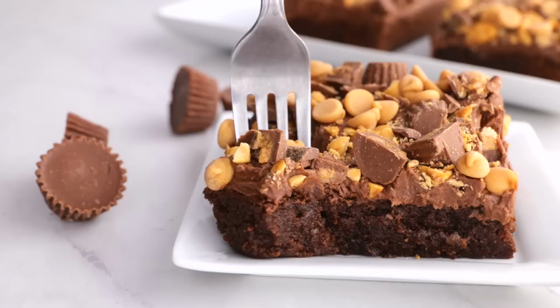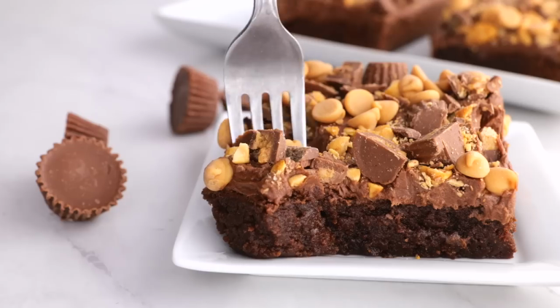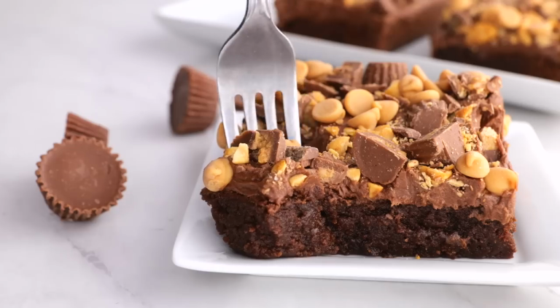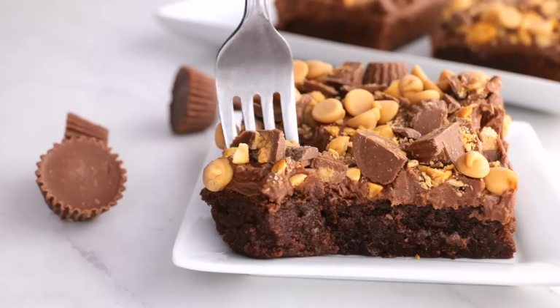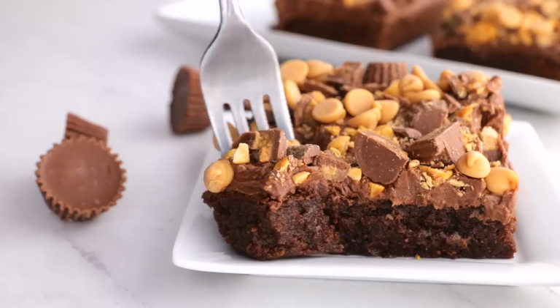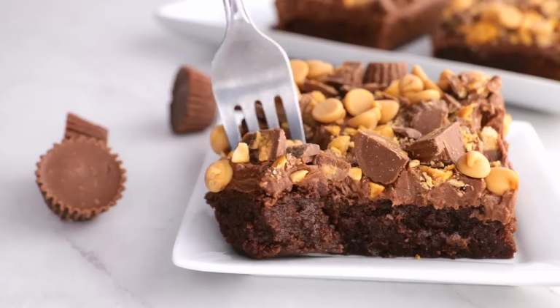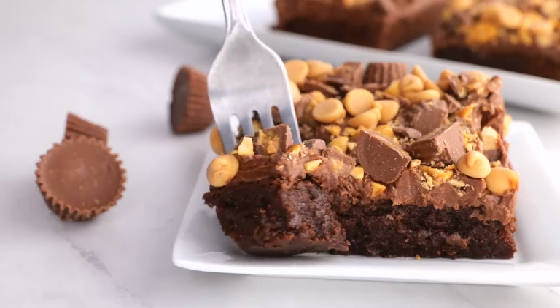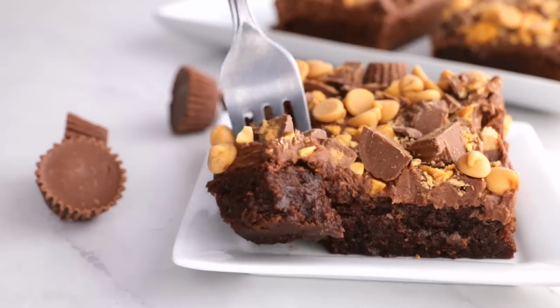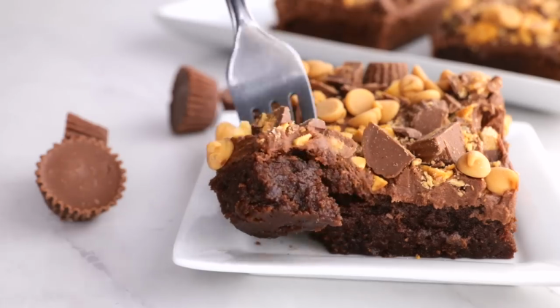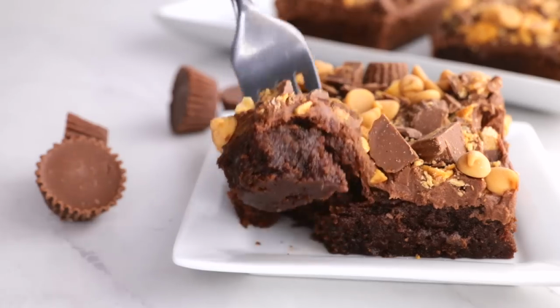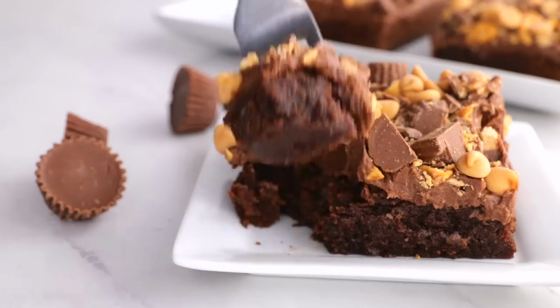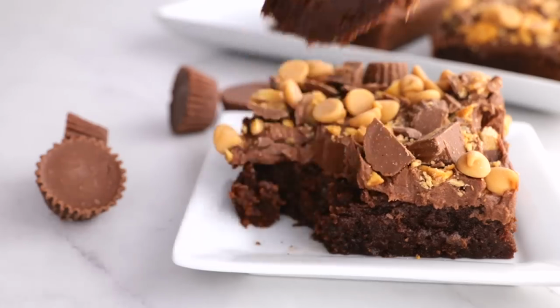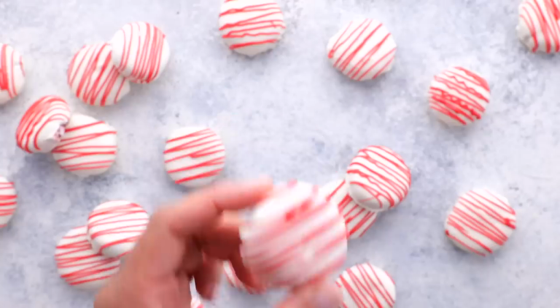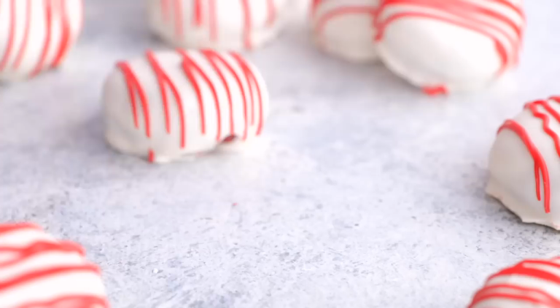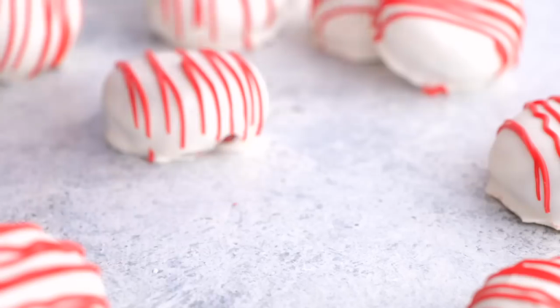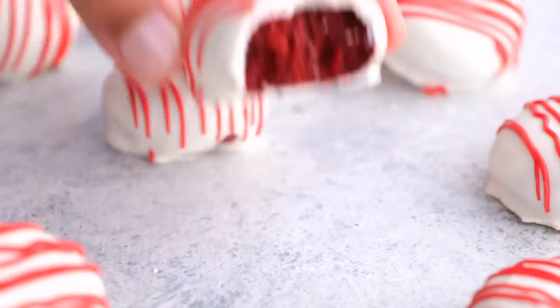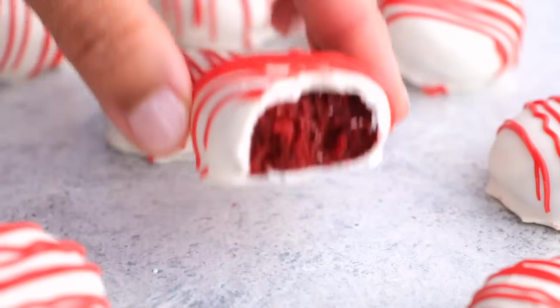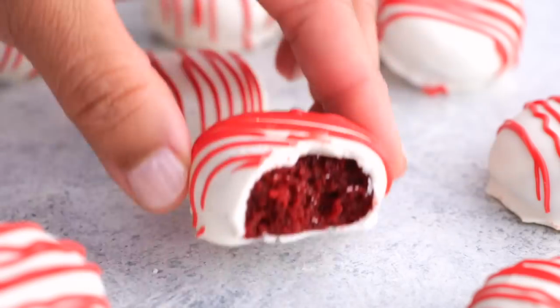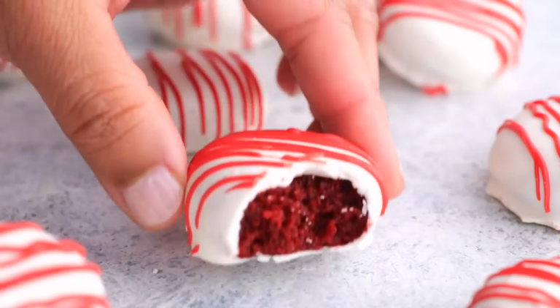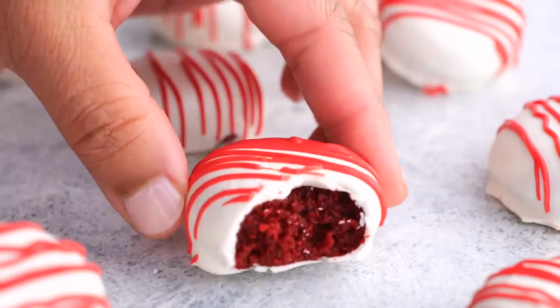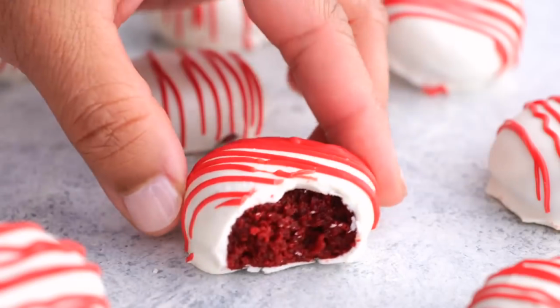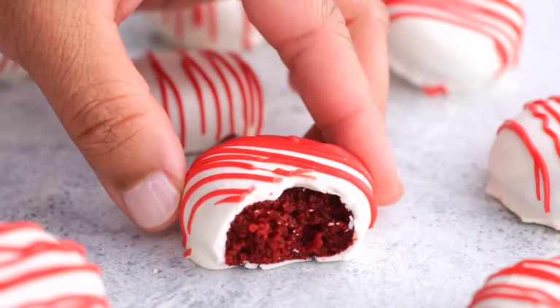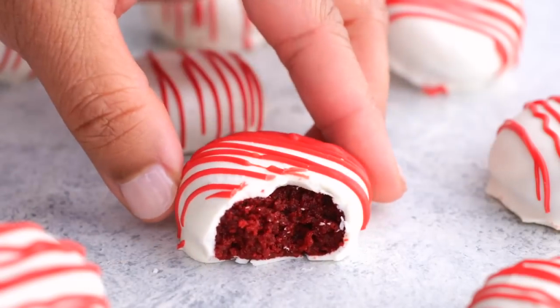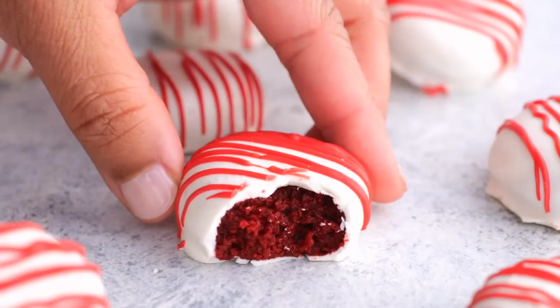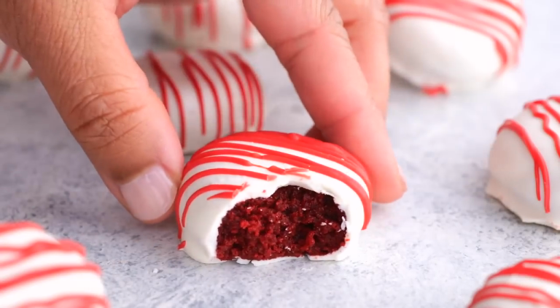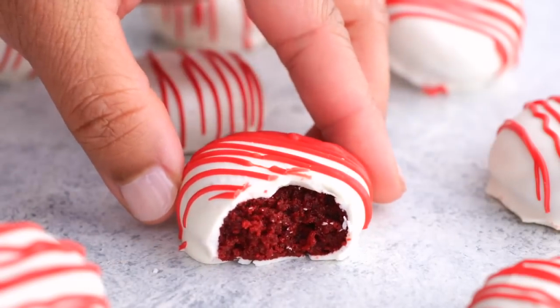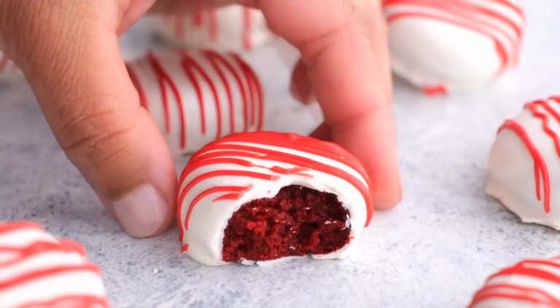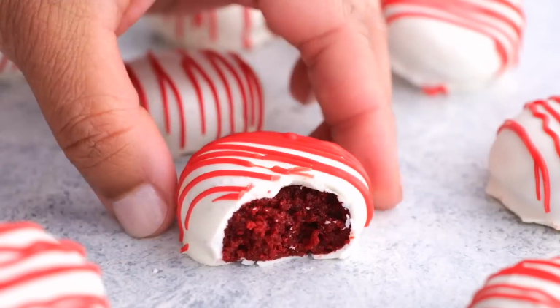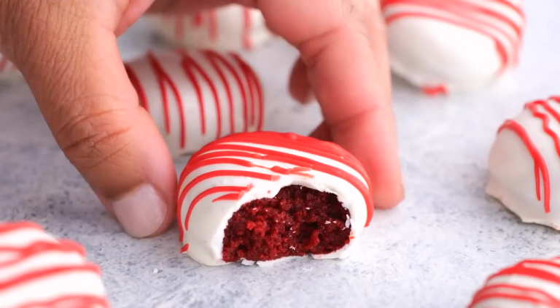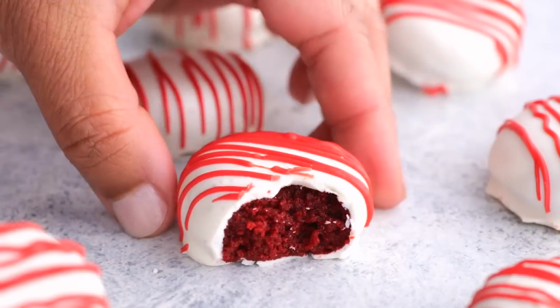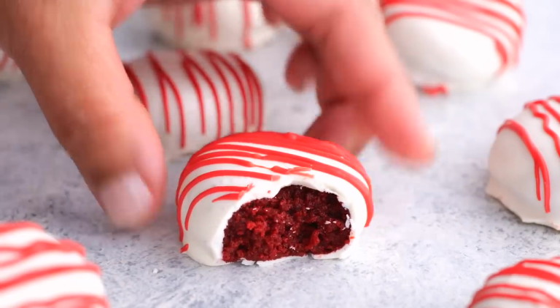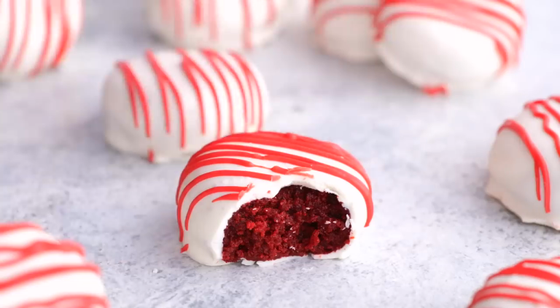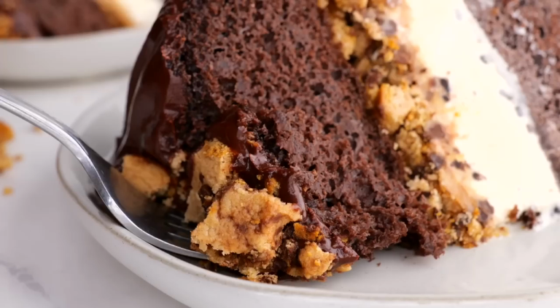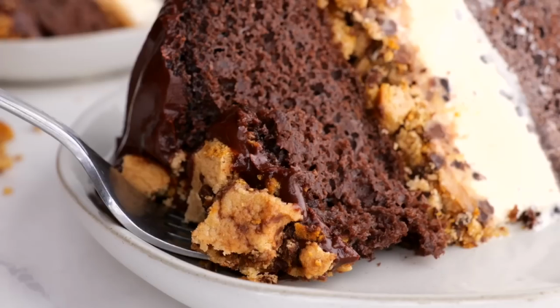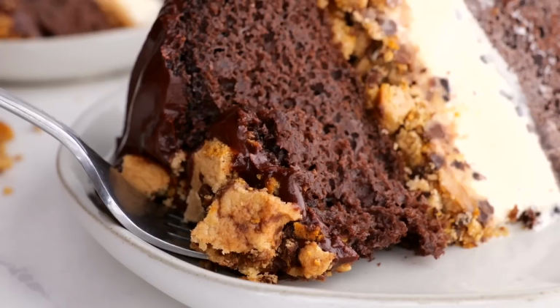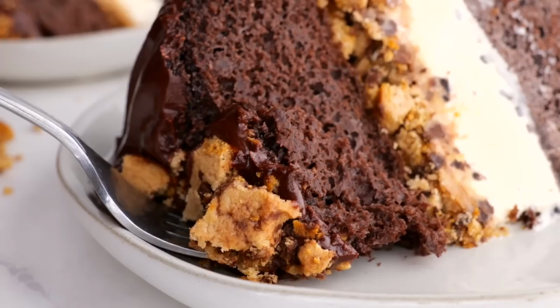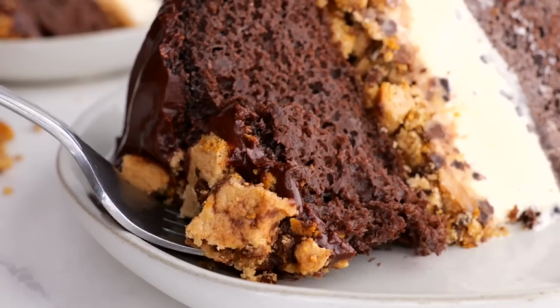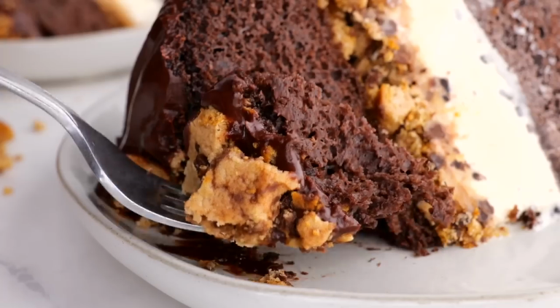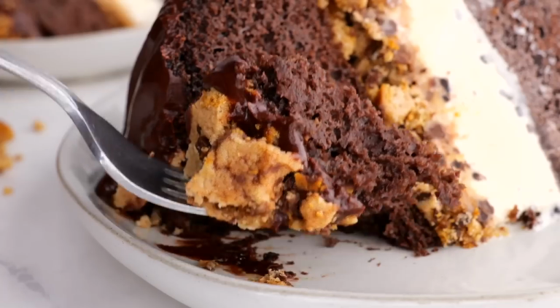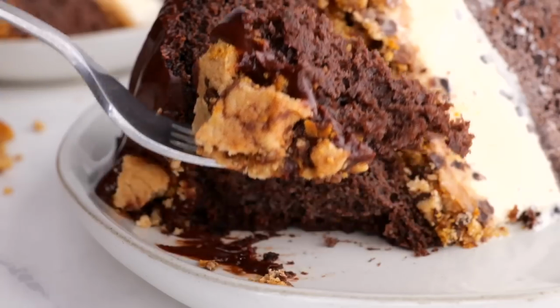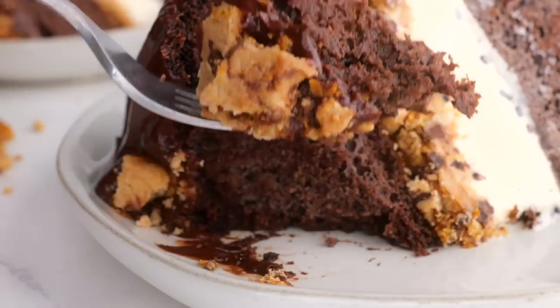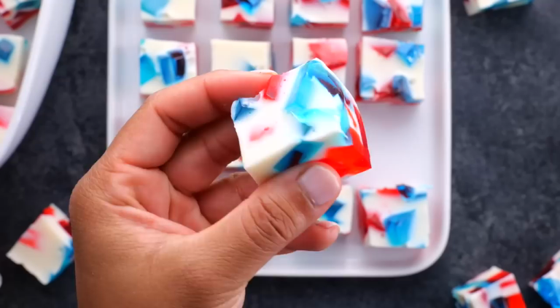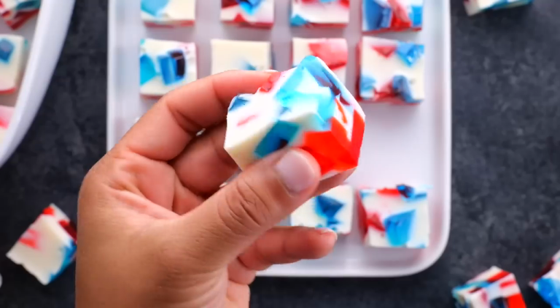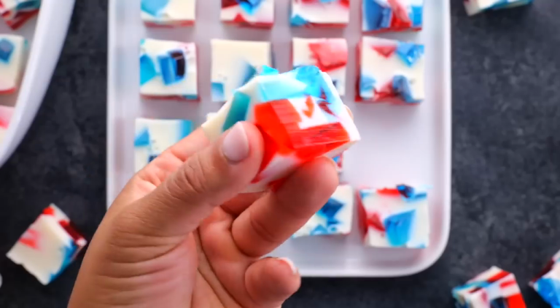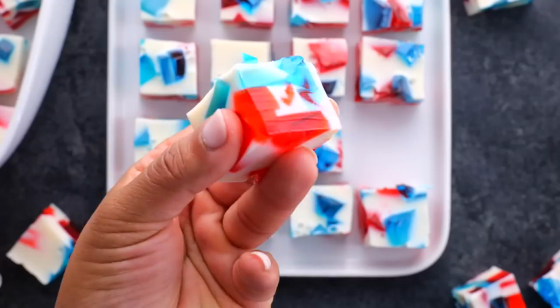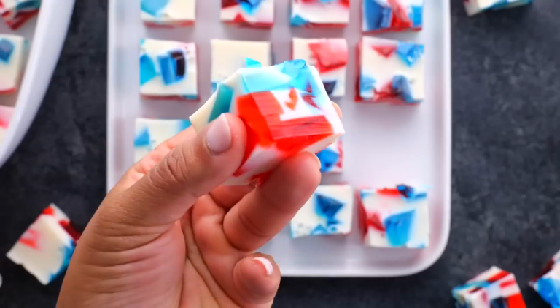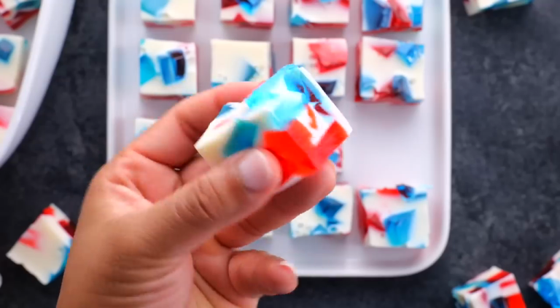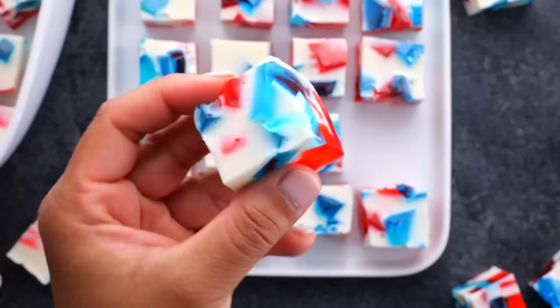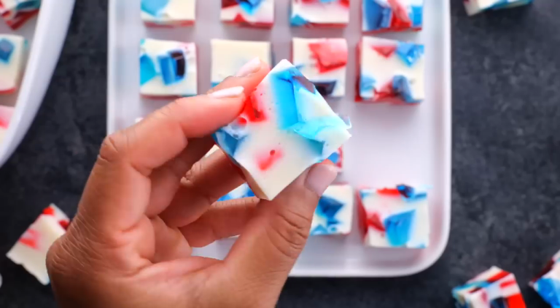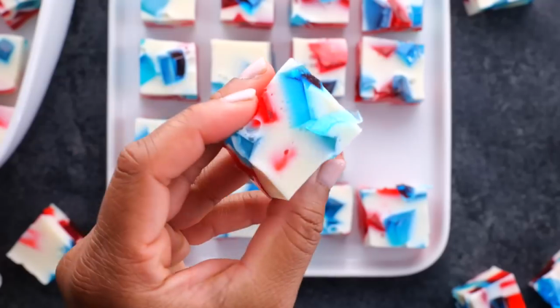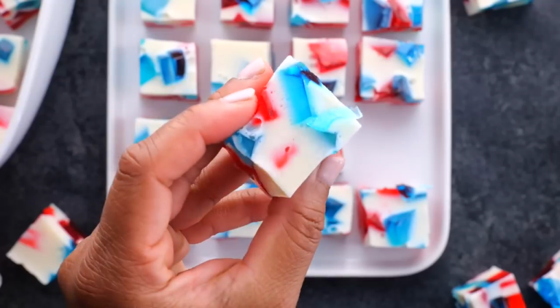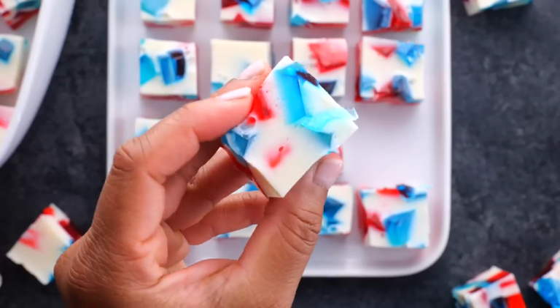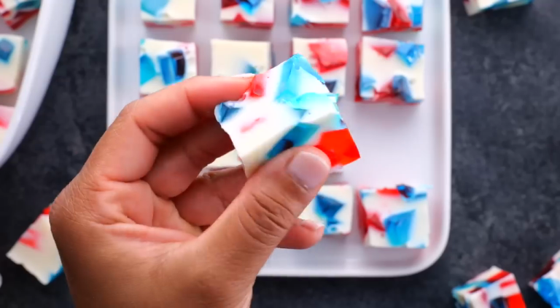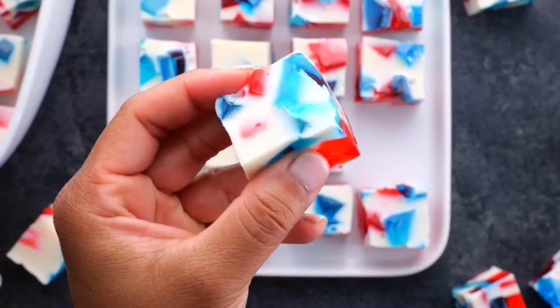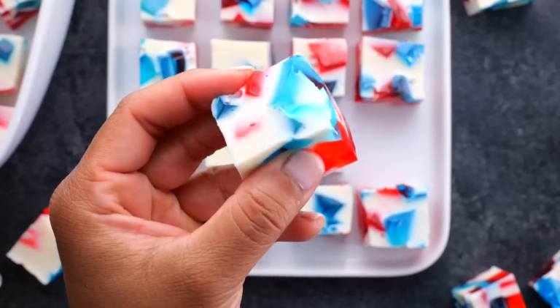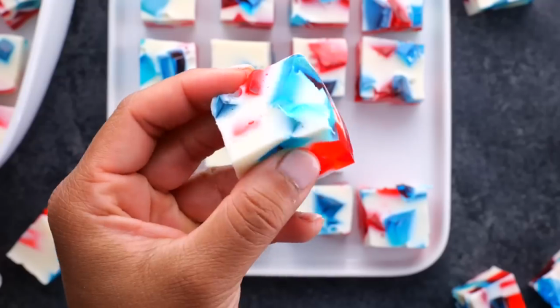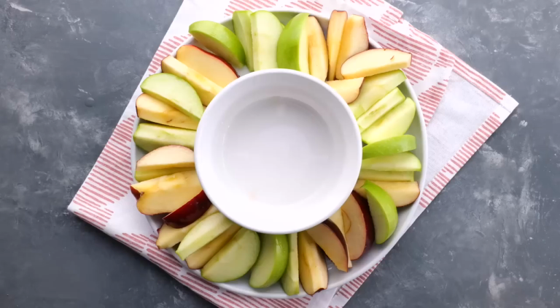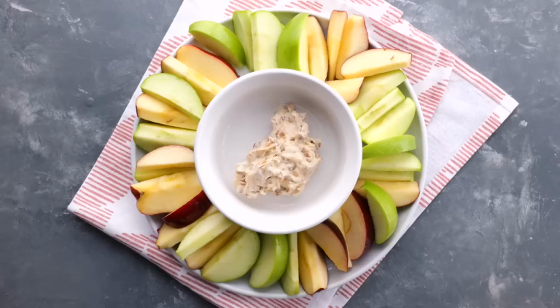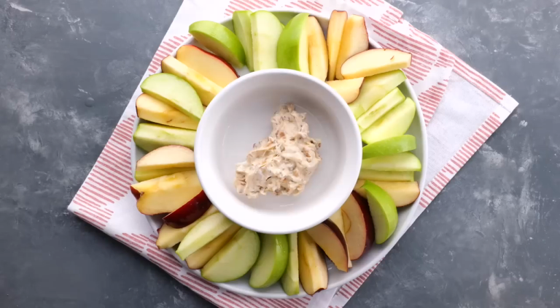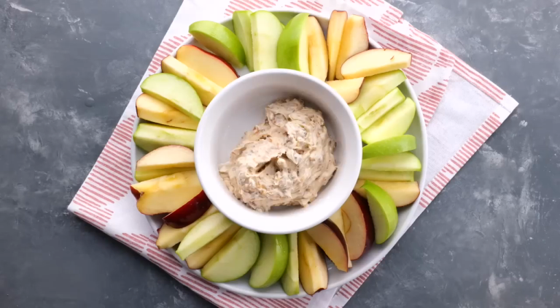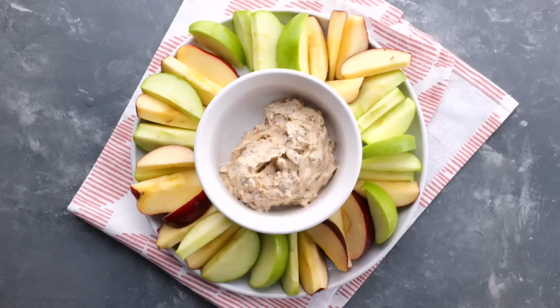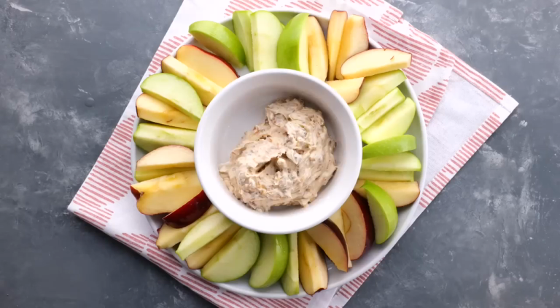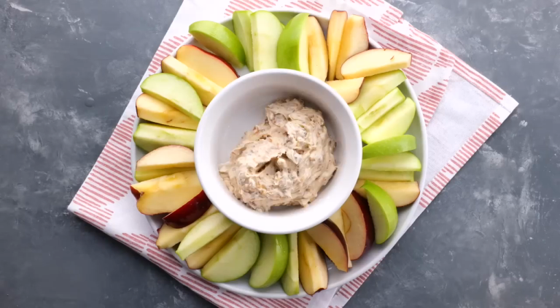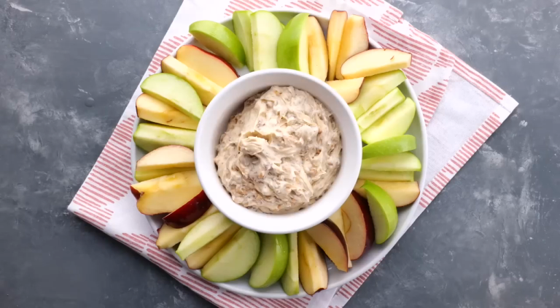Today I'm sharing with you my top five summer desserts that you are going to want to make over and over again.